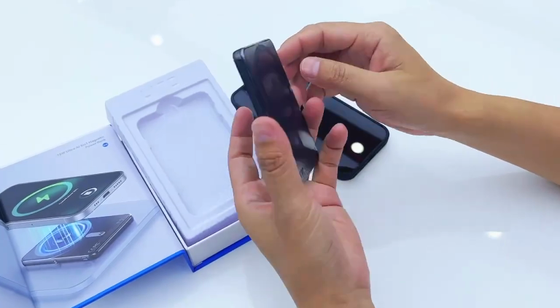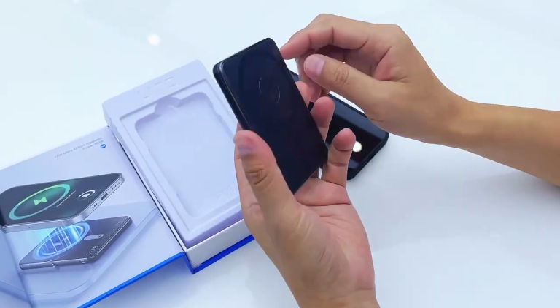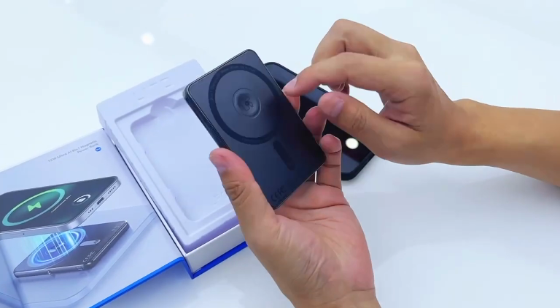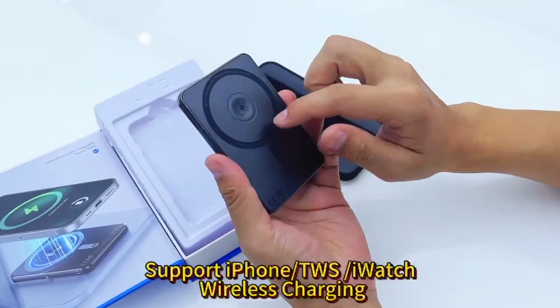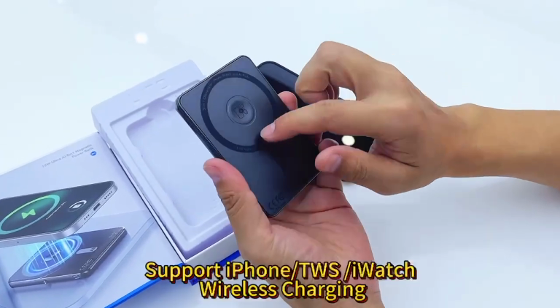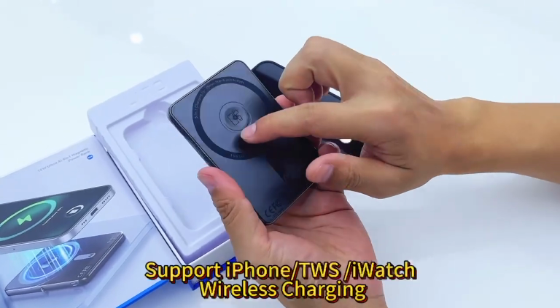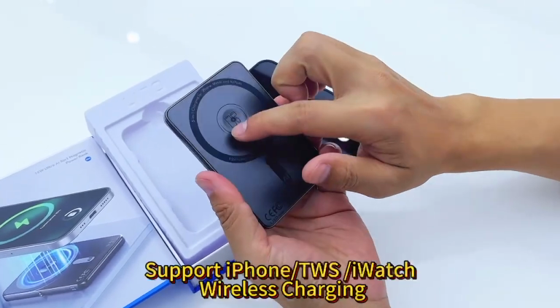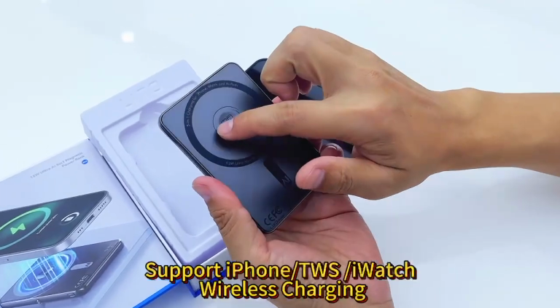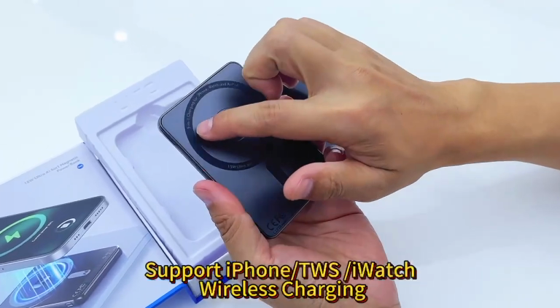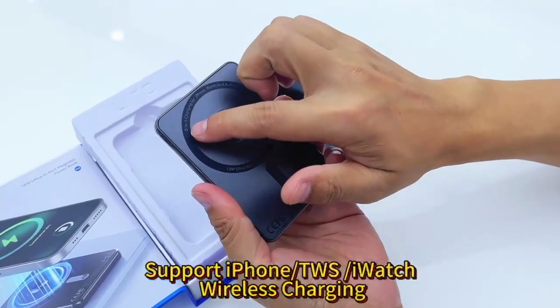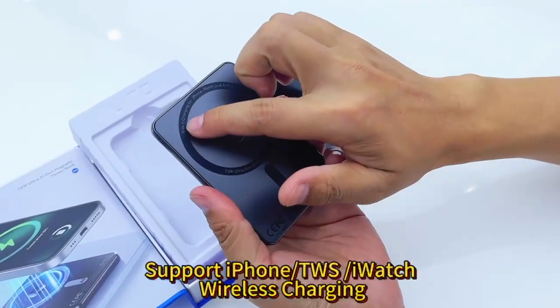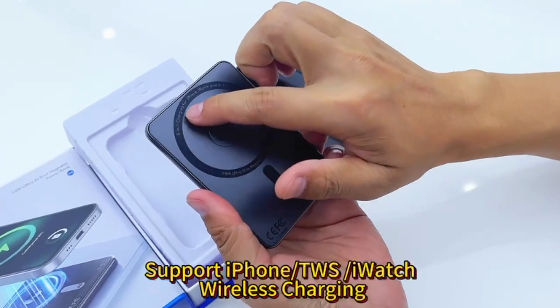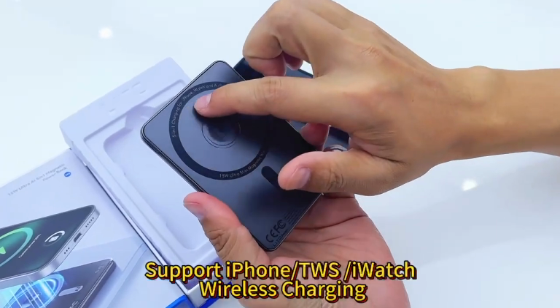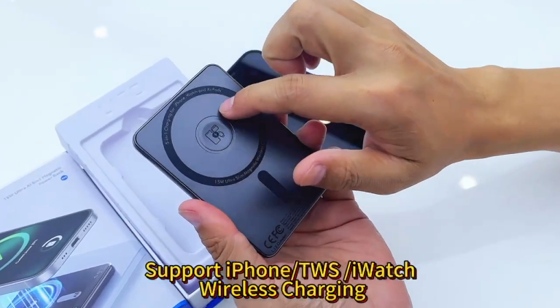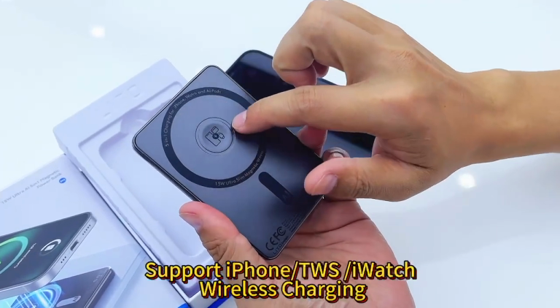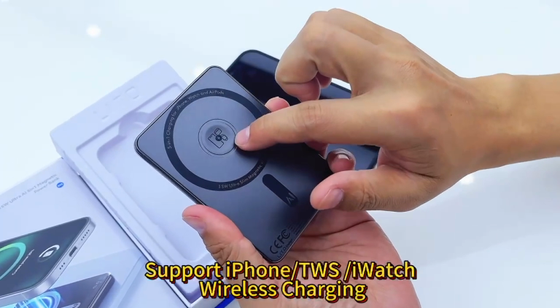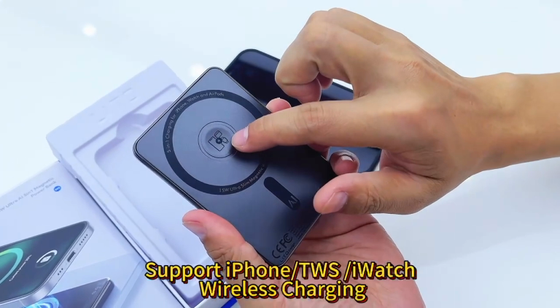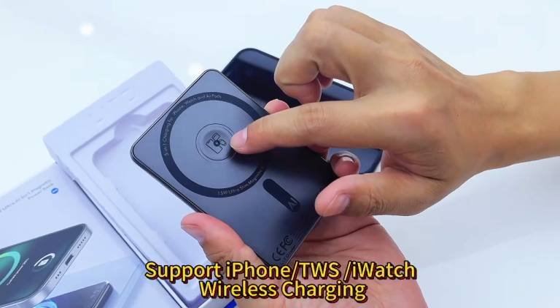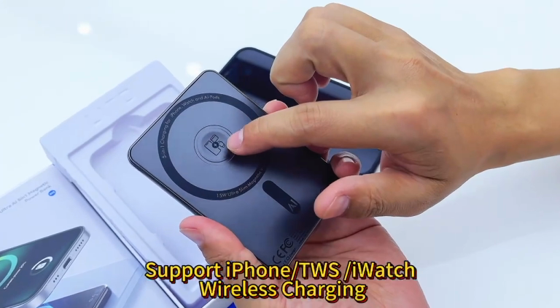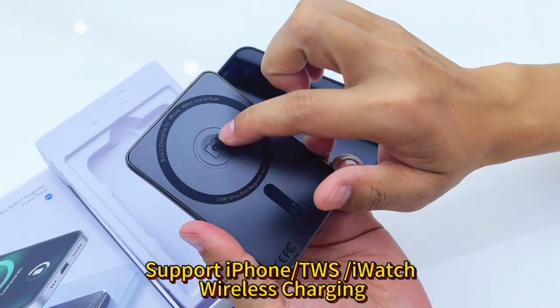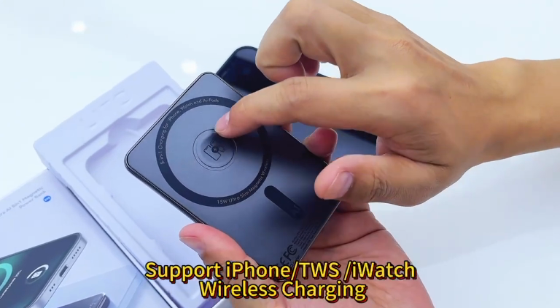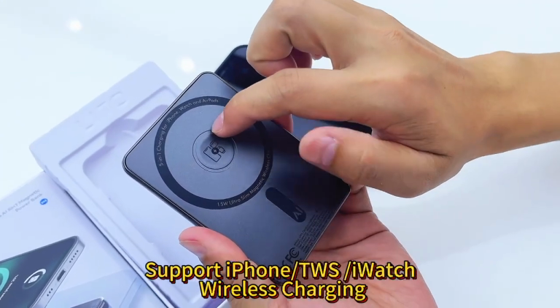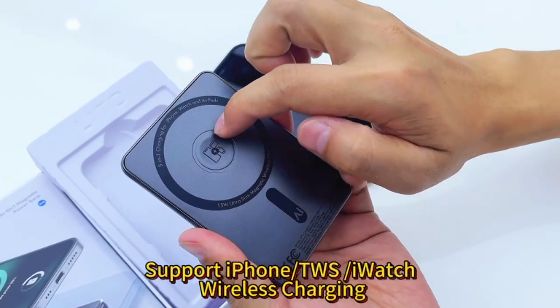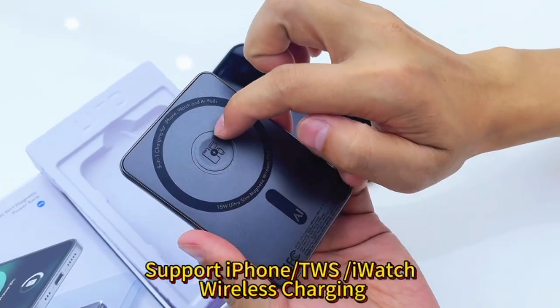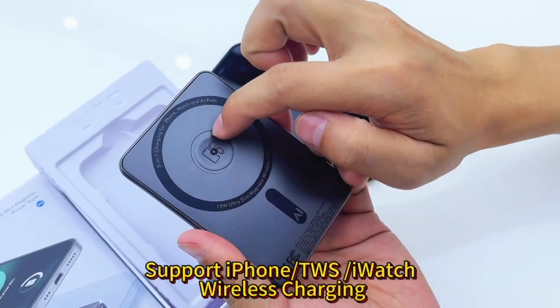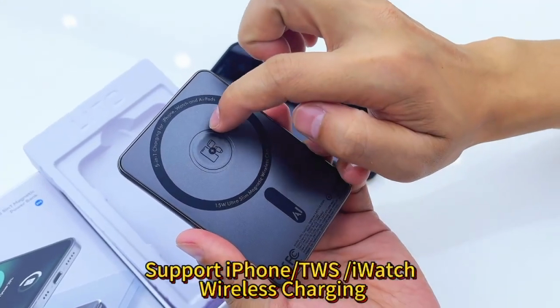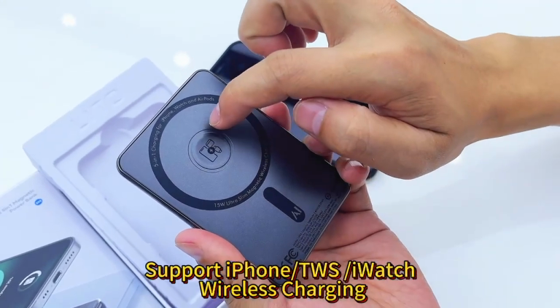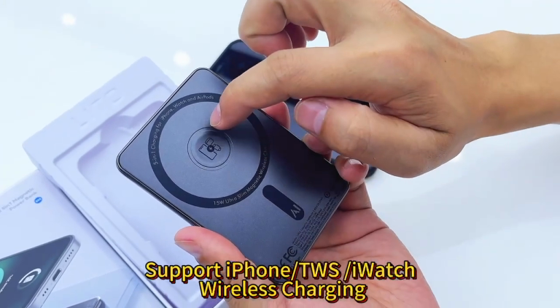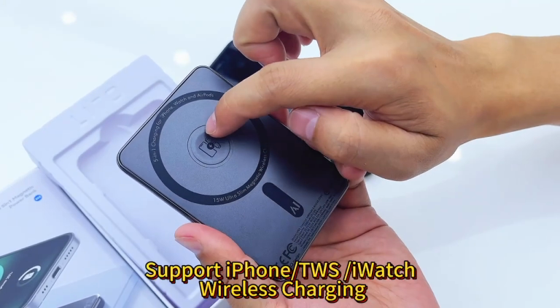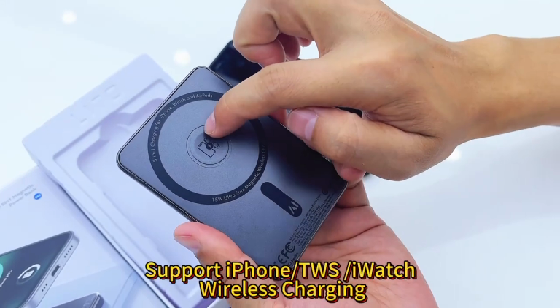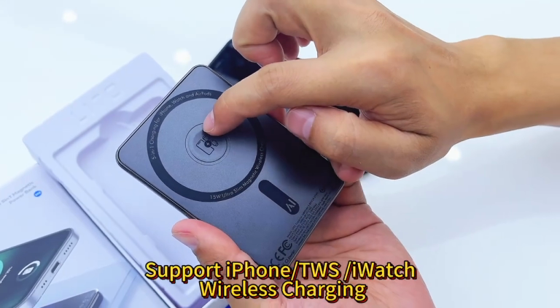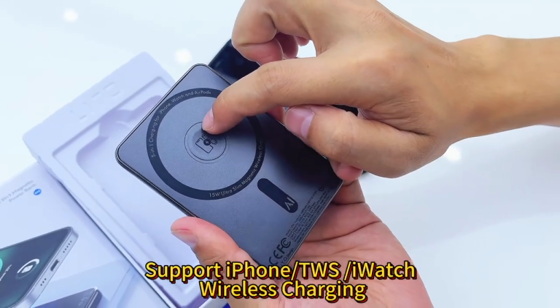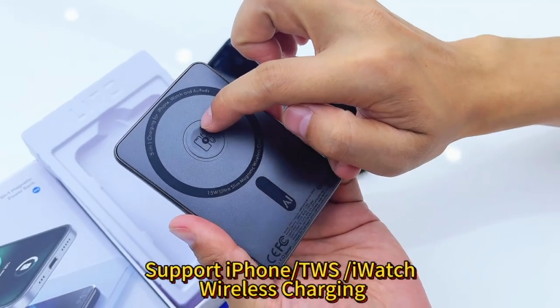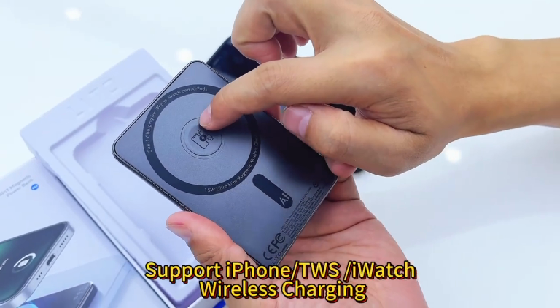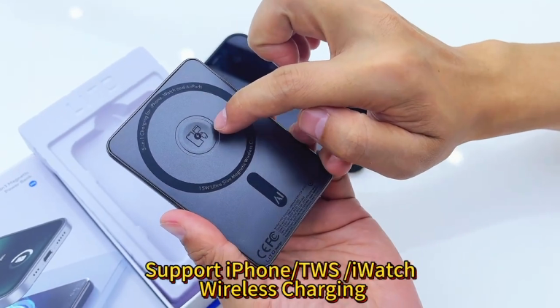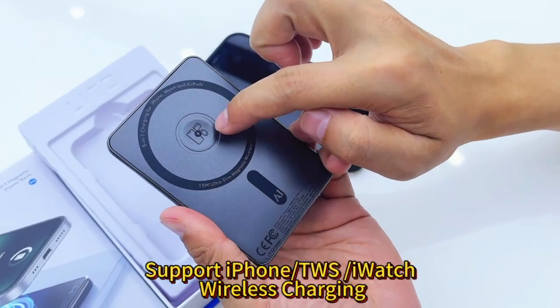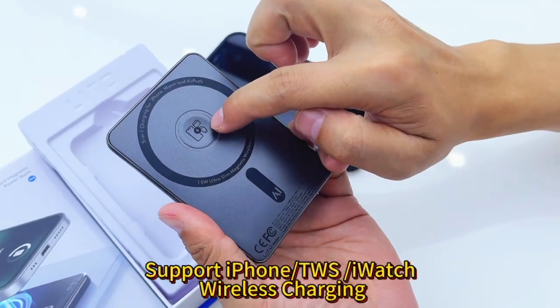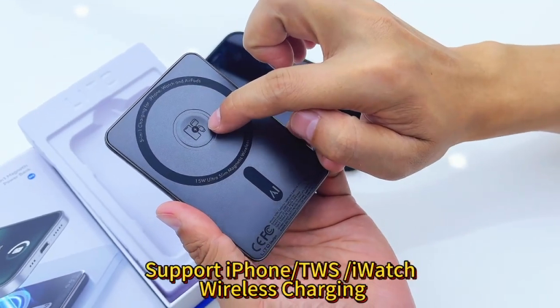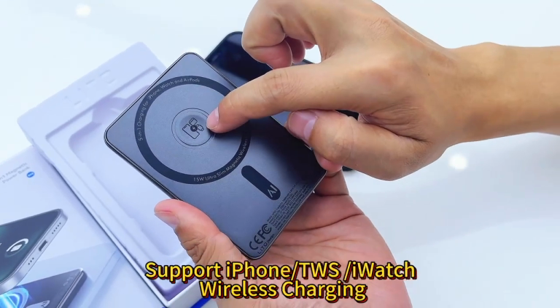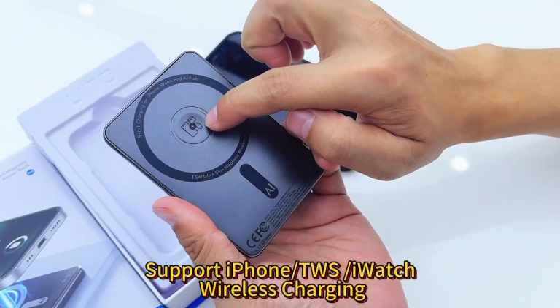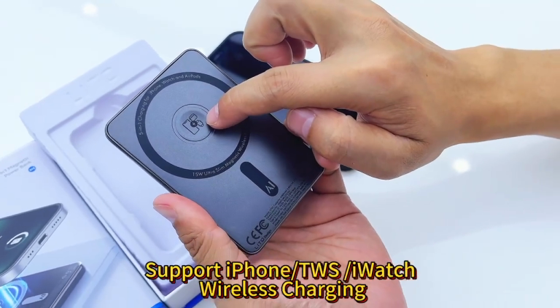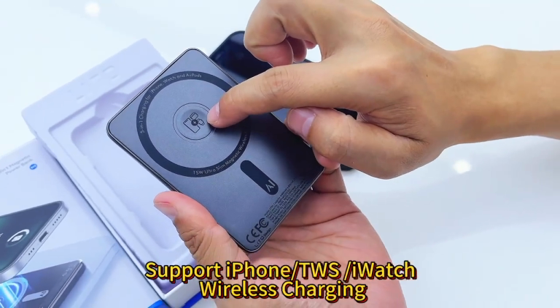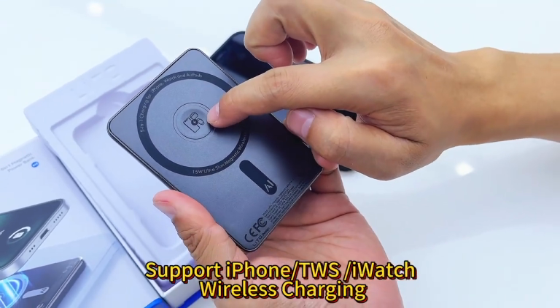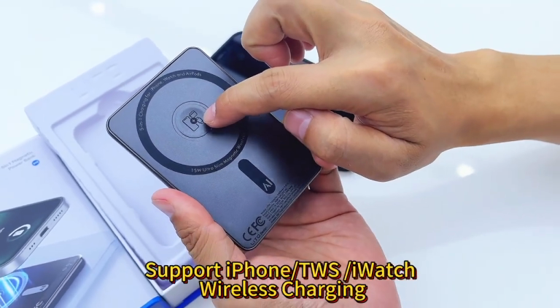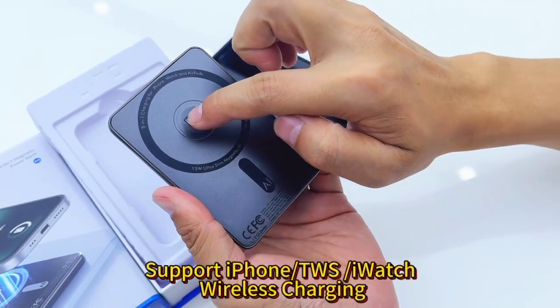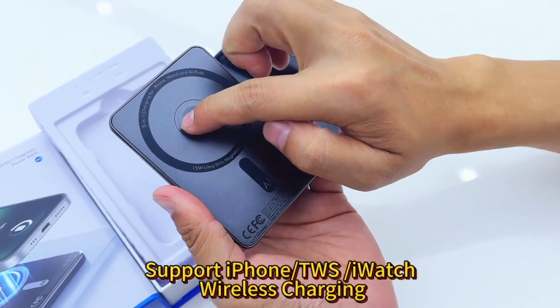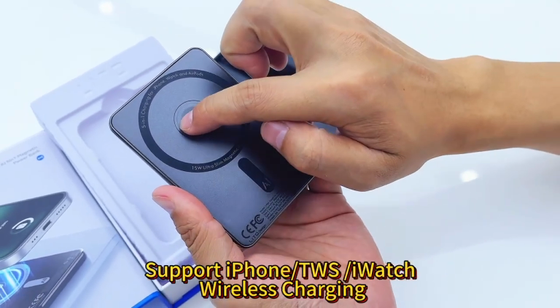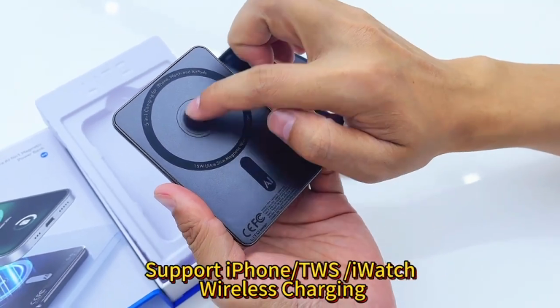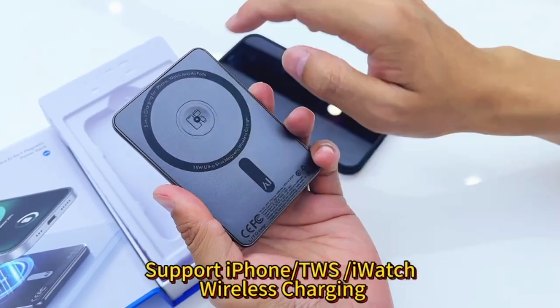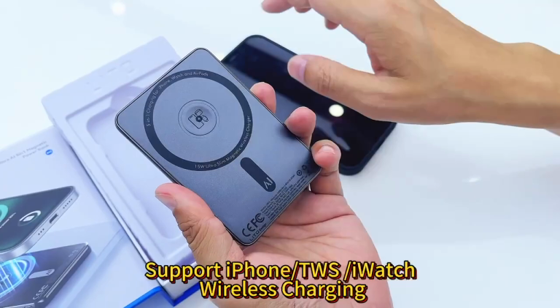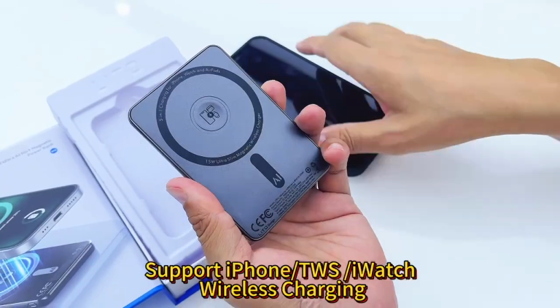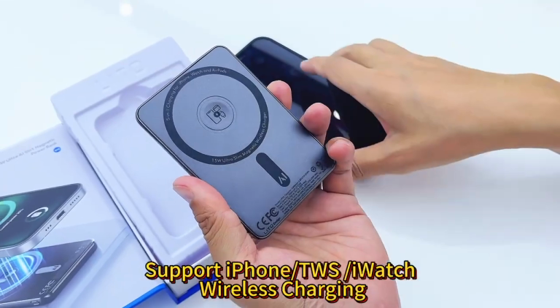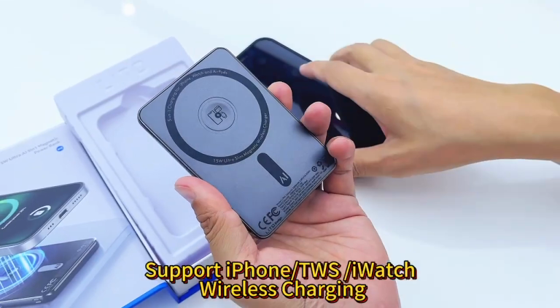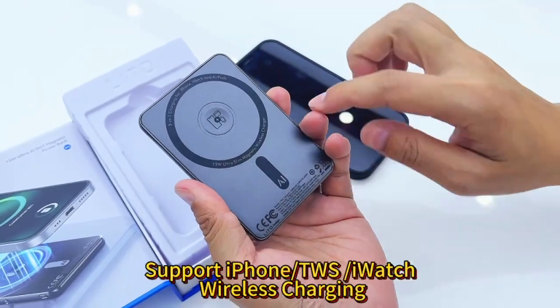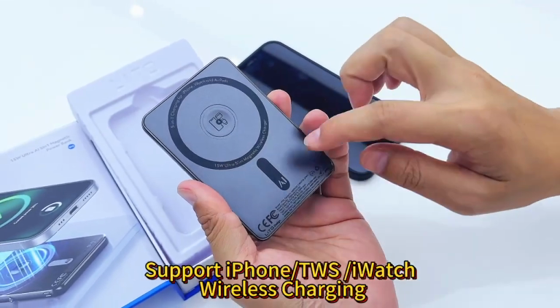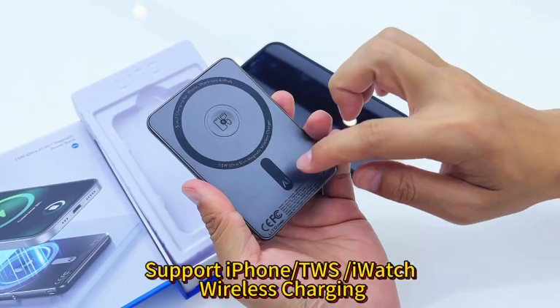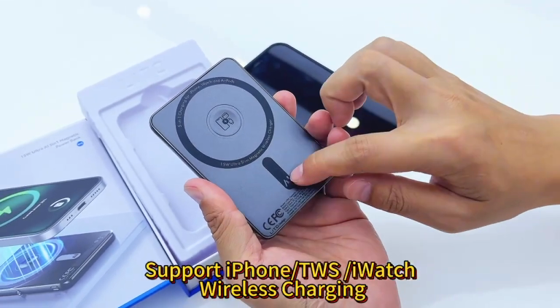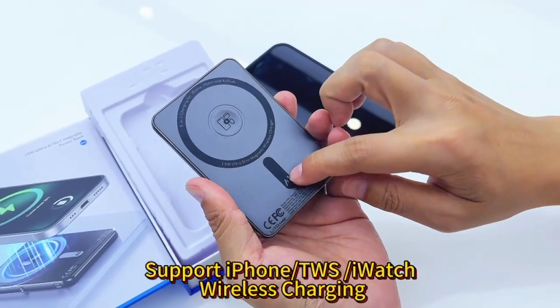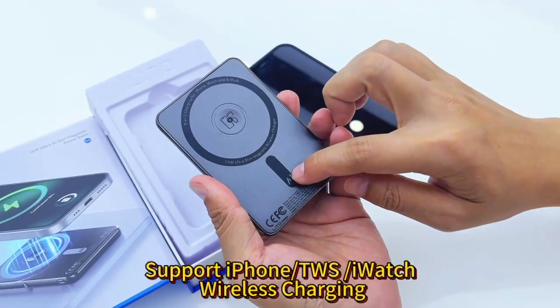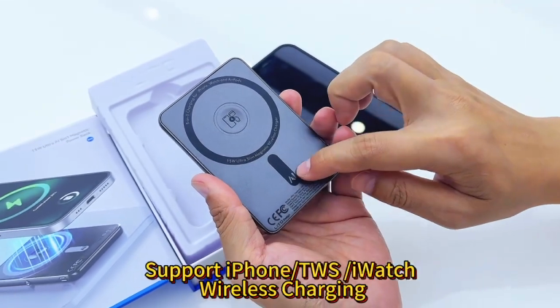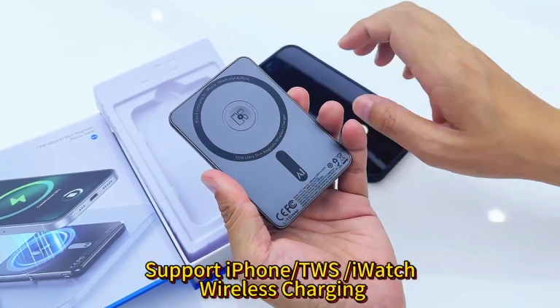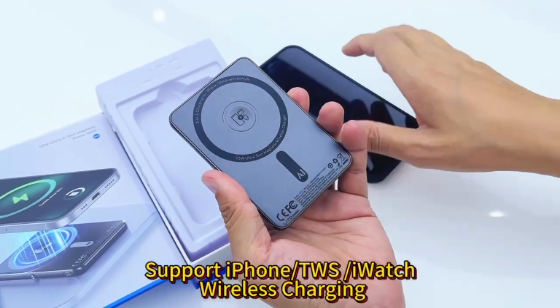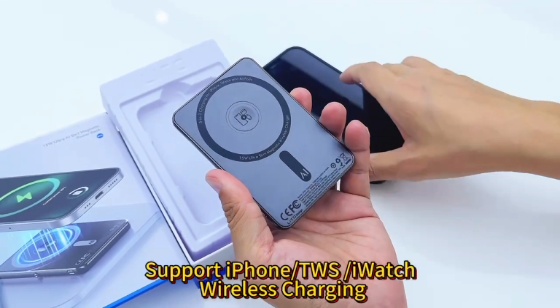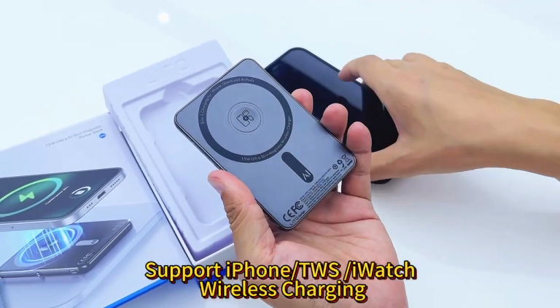This one is 3-in-1 and you can charge for TWS, Apple Watch, and iPhone. AI chipset.